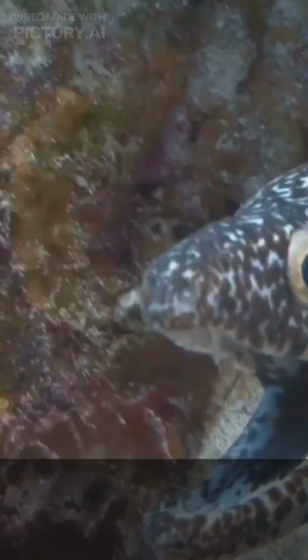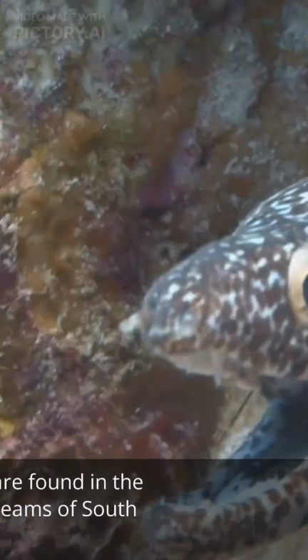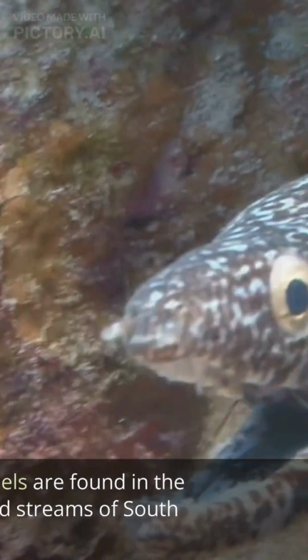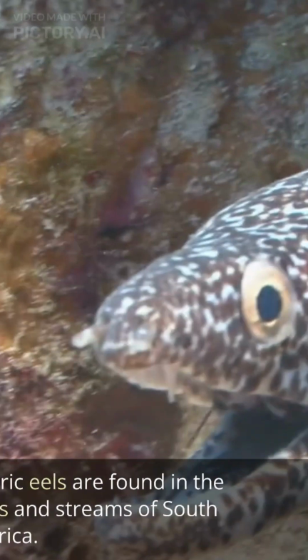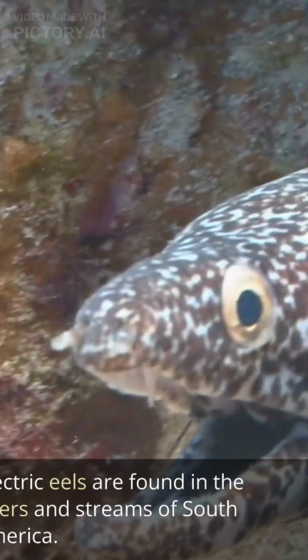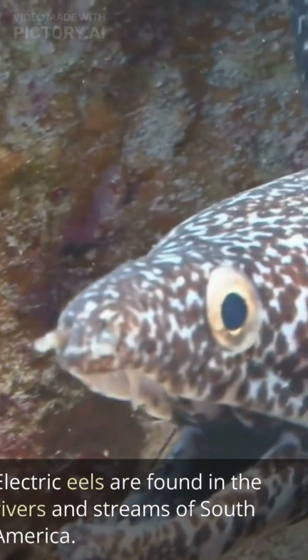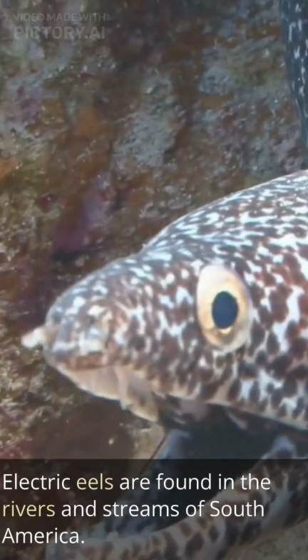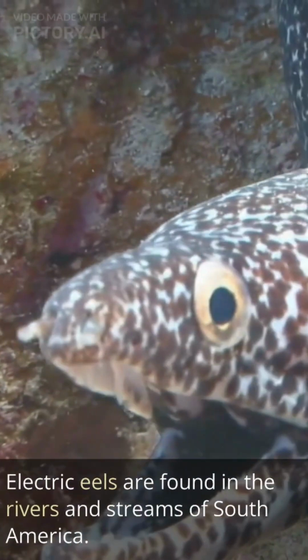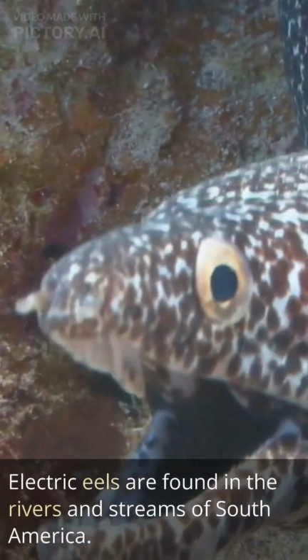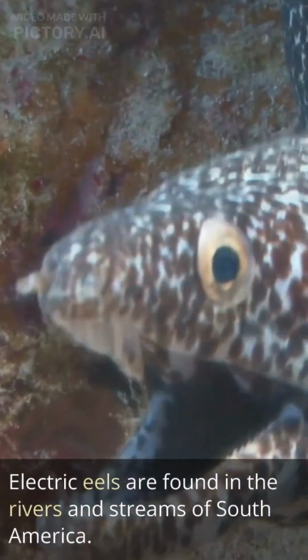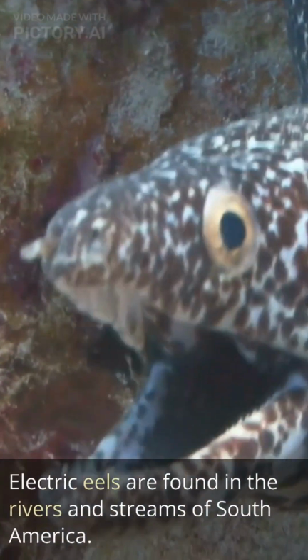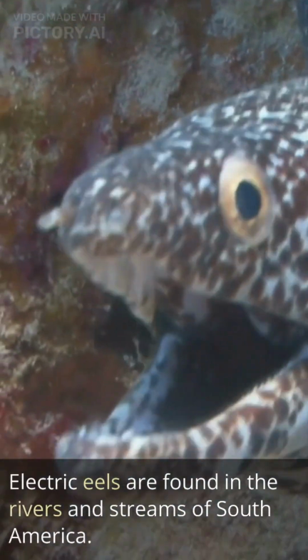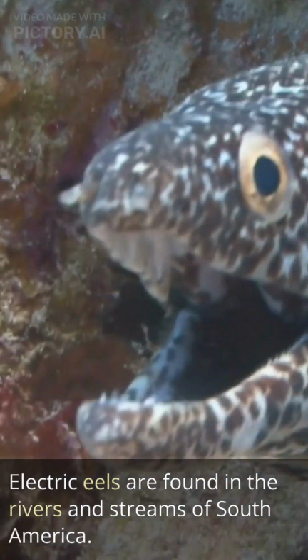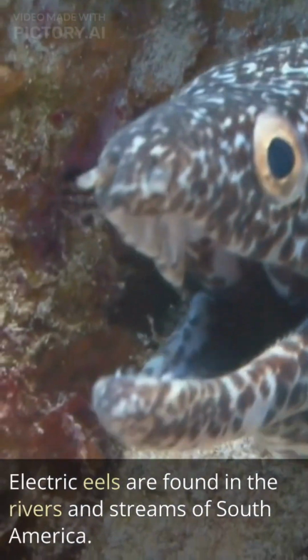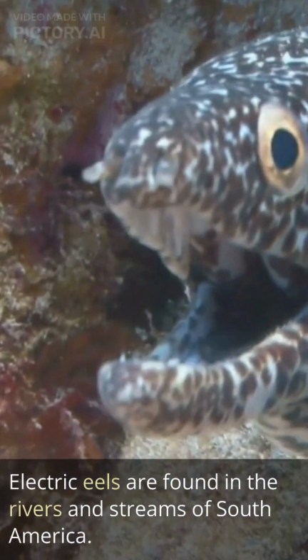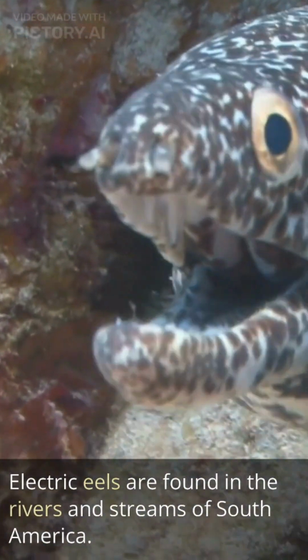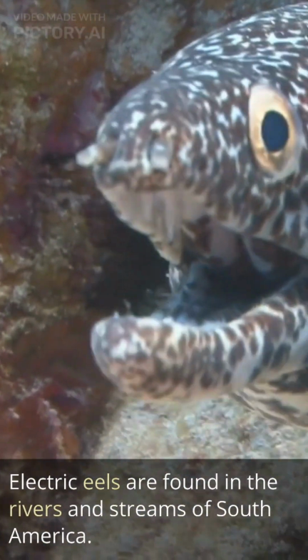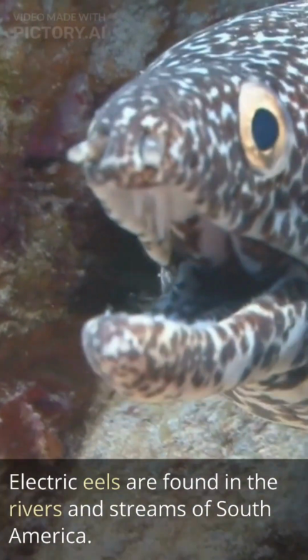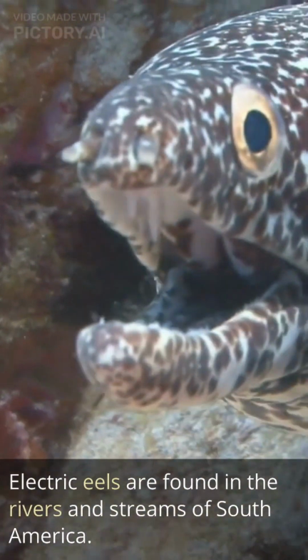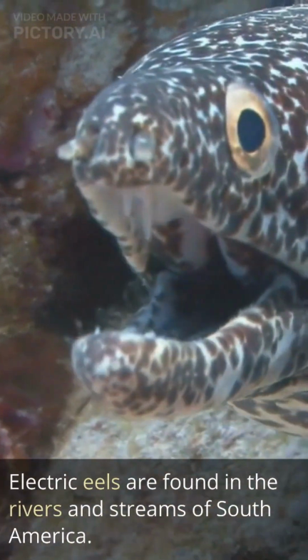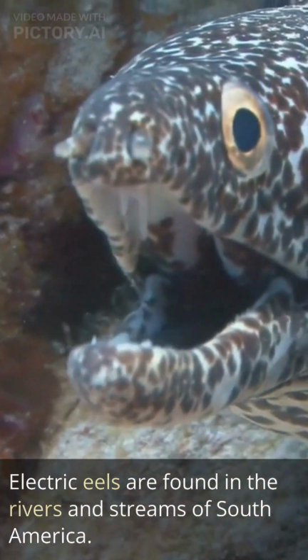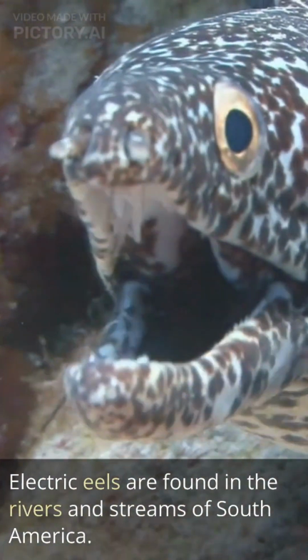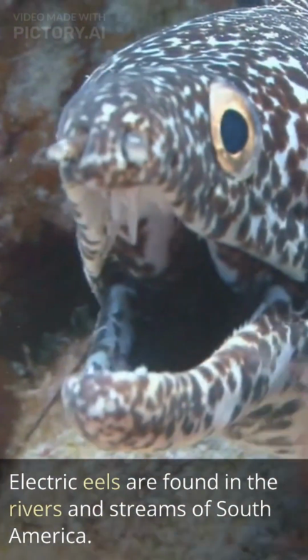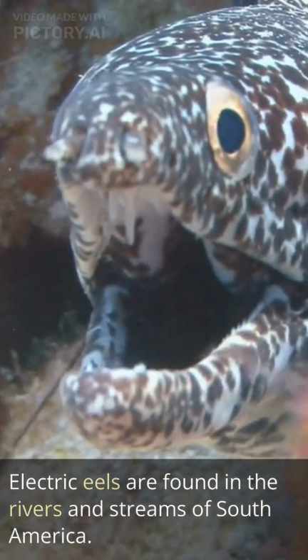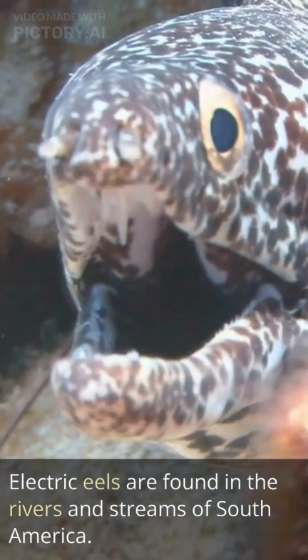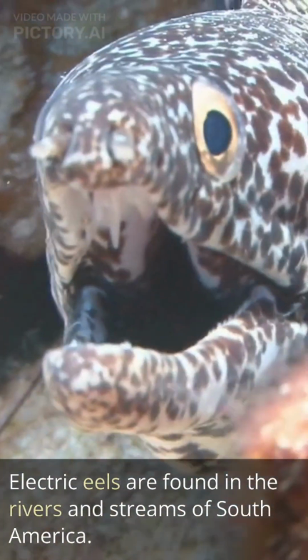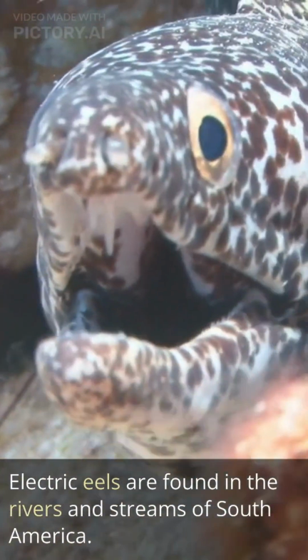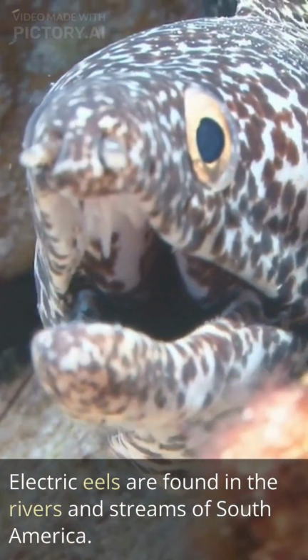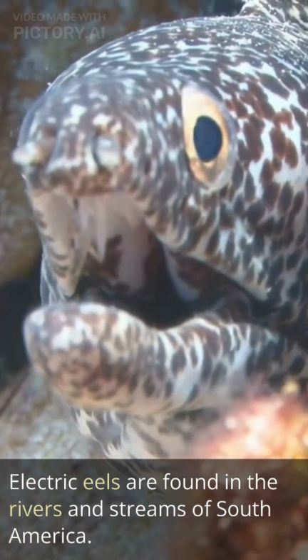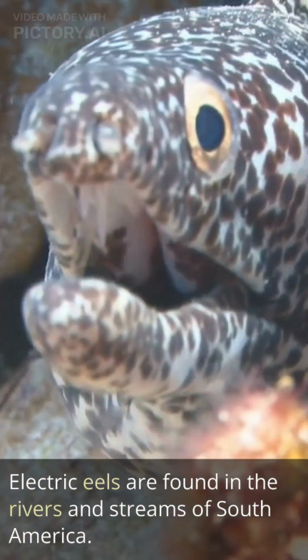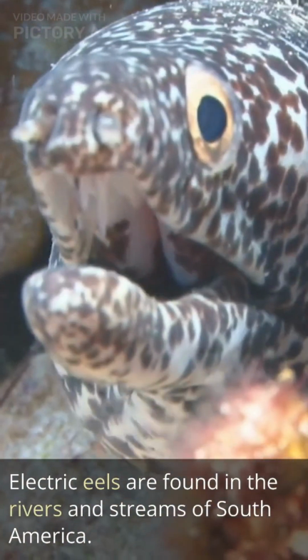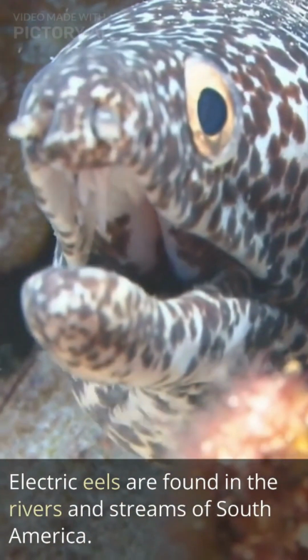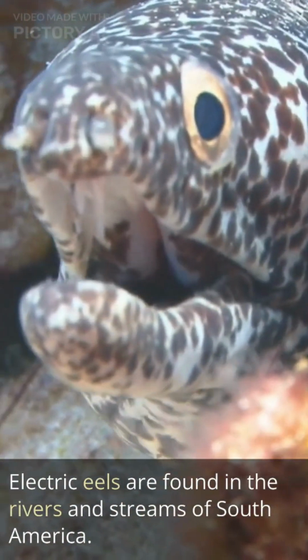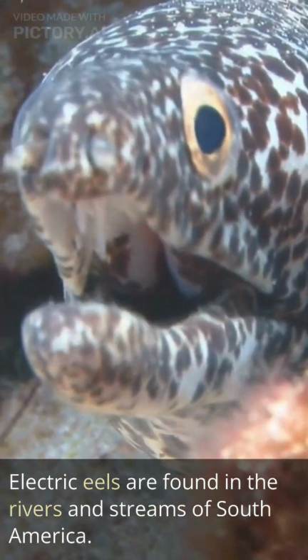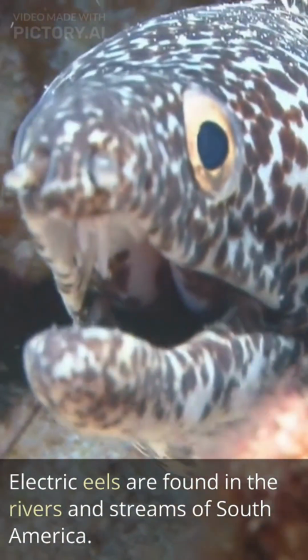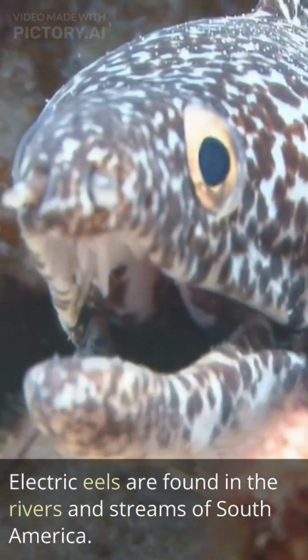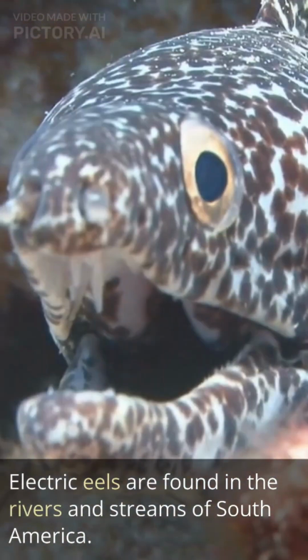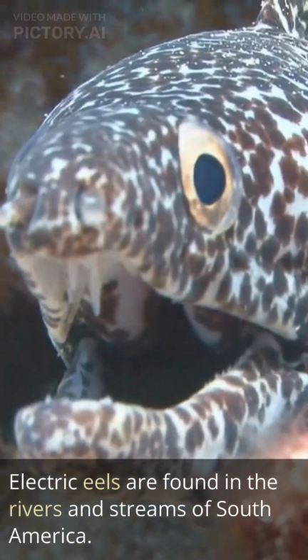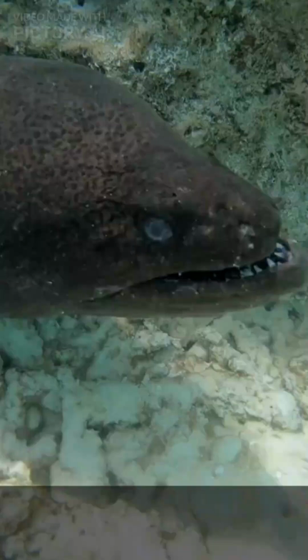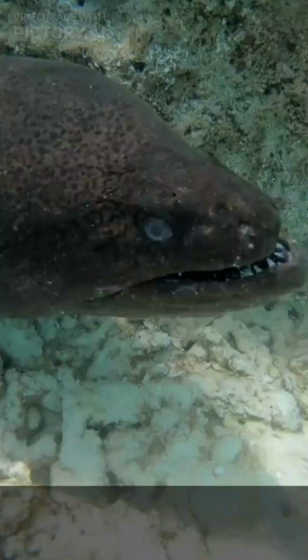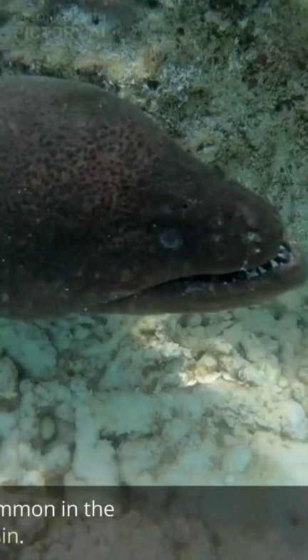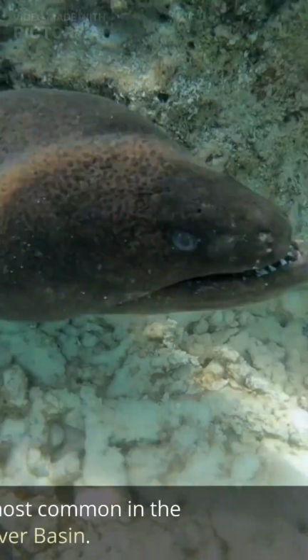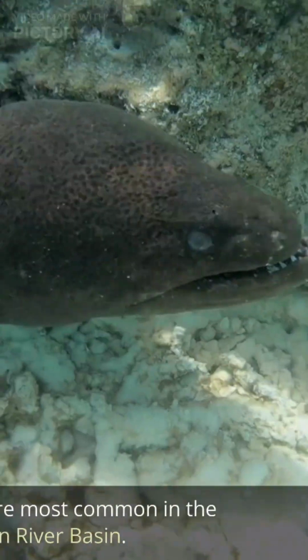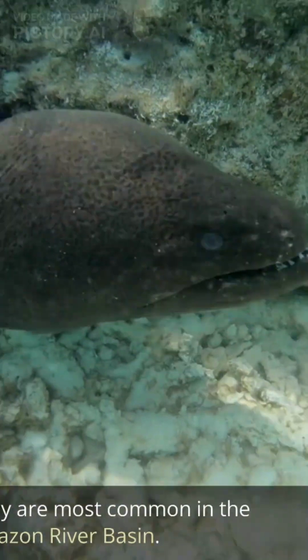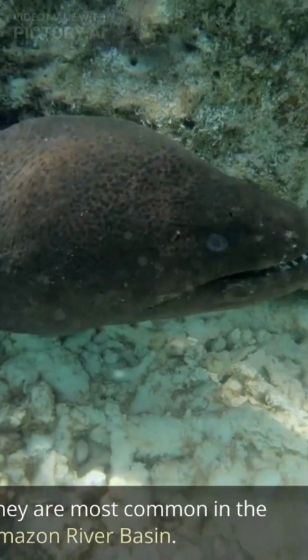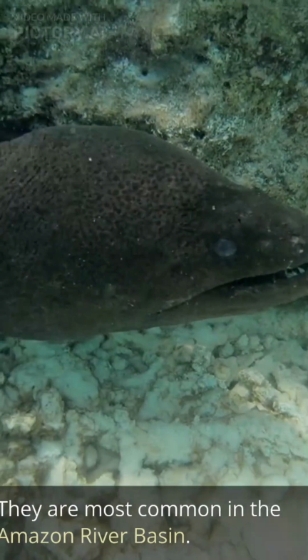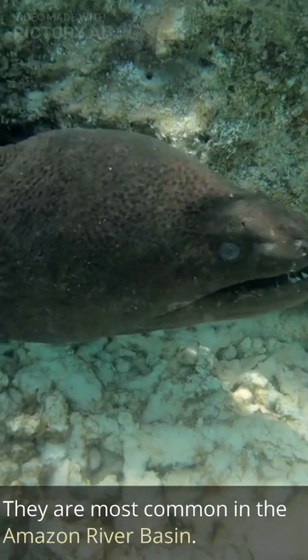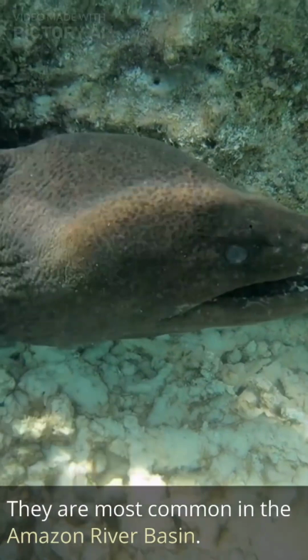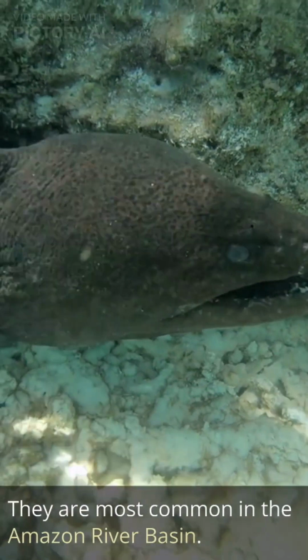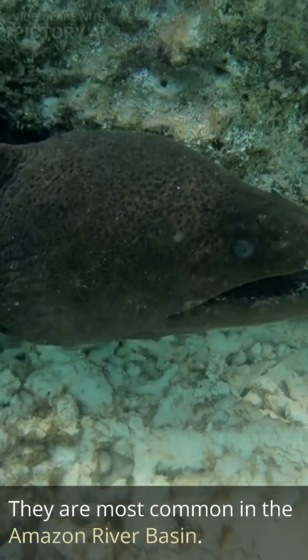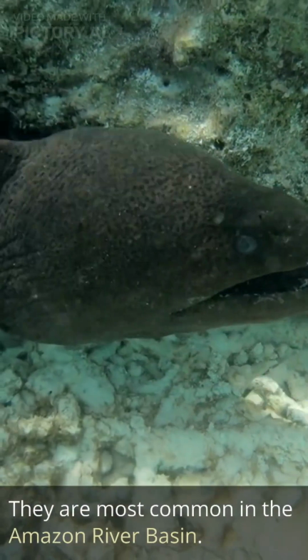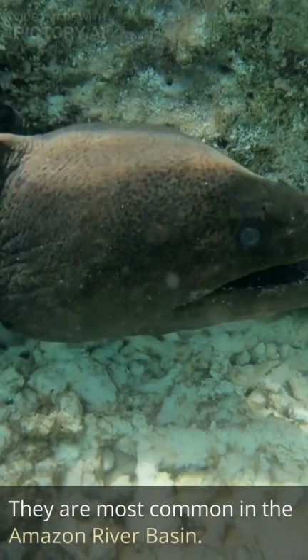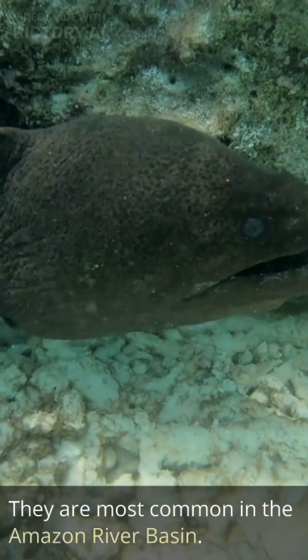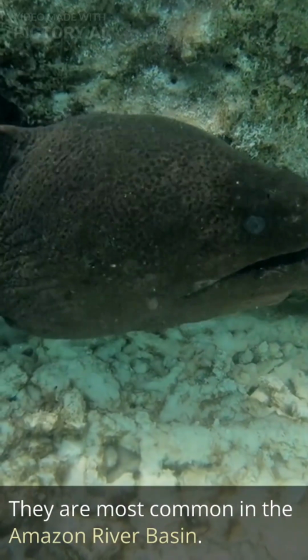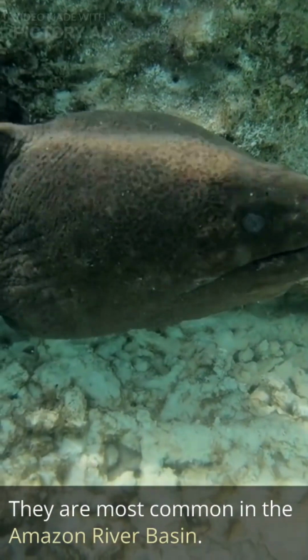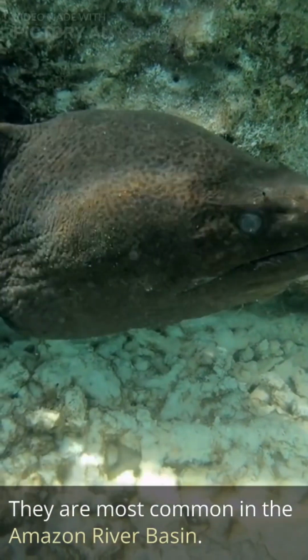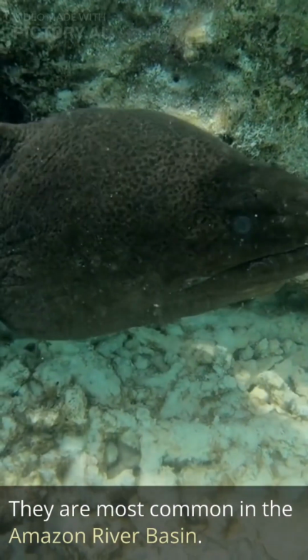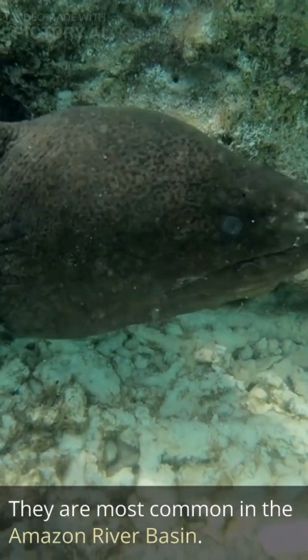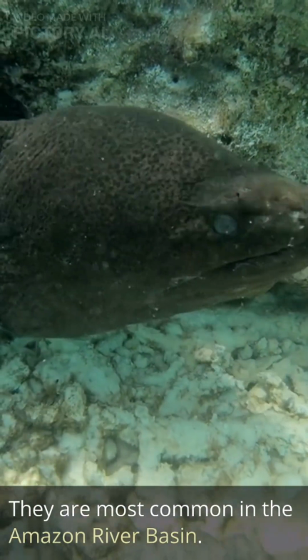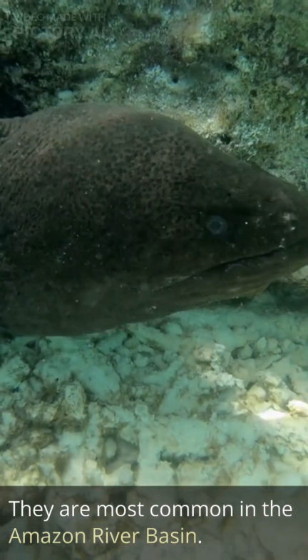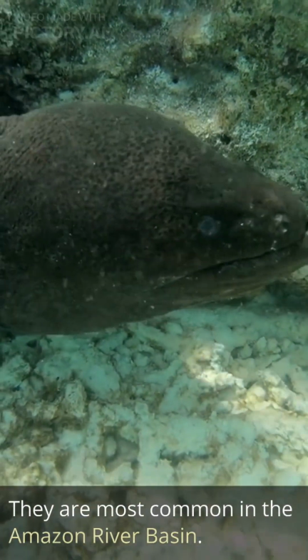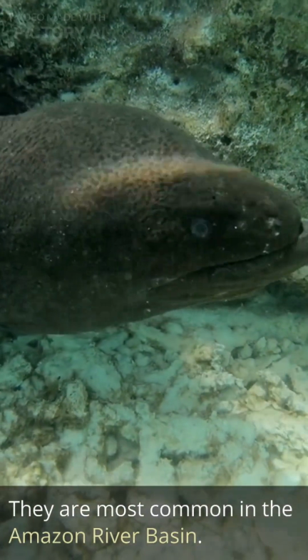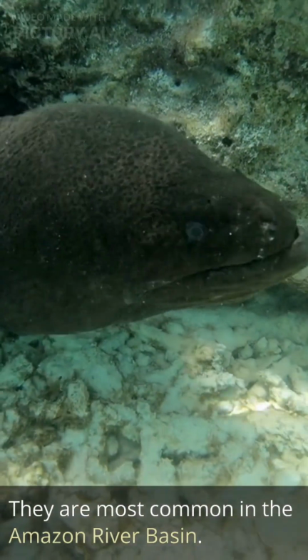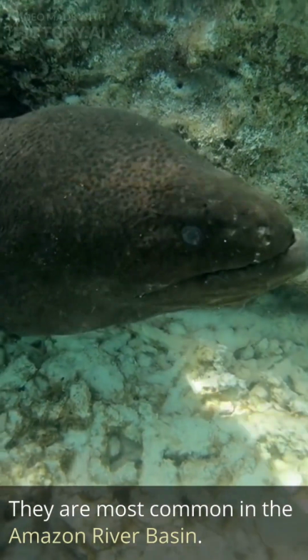Electric eels are found in the rivers and streams of South America. They are most common in the Amazon River Basin.